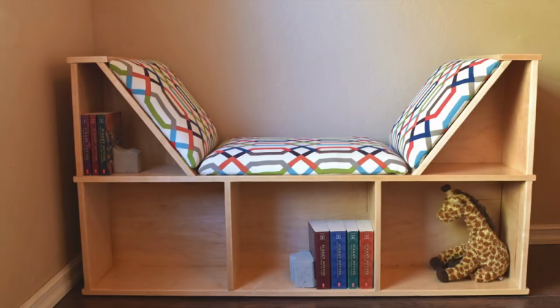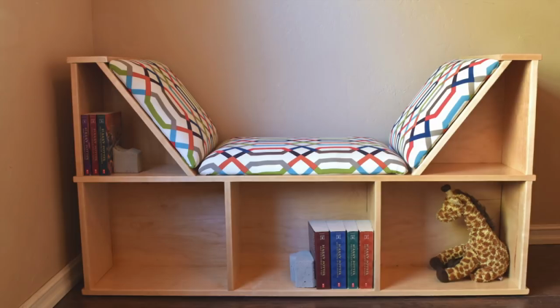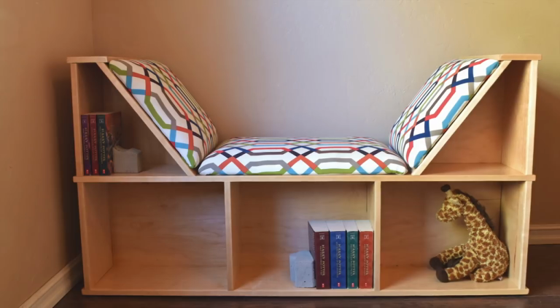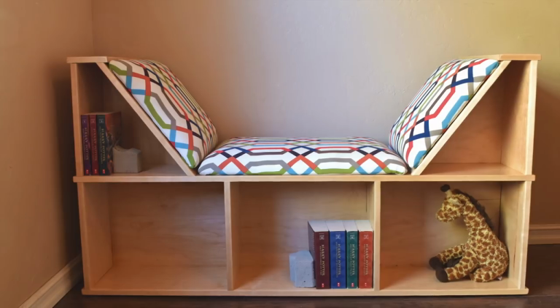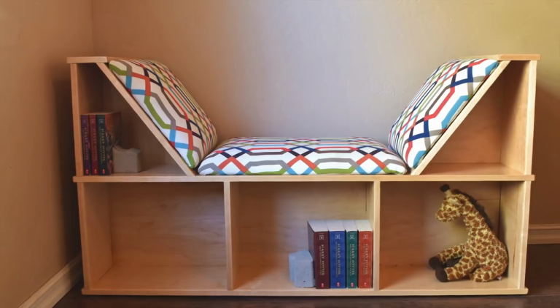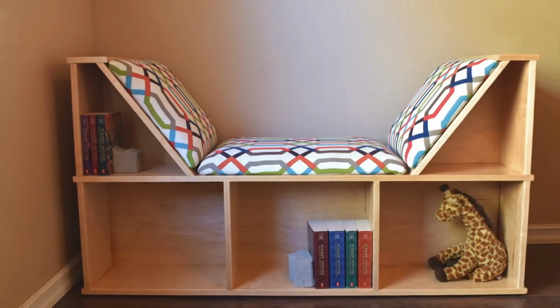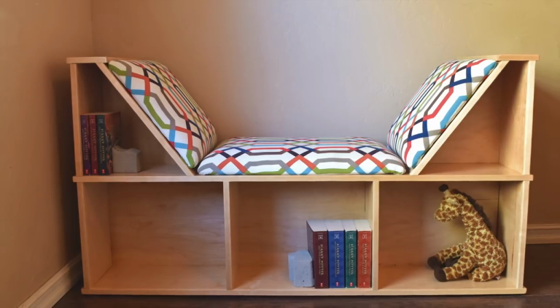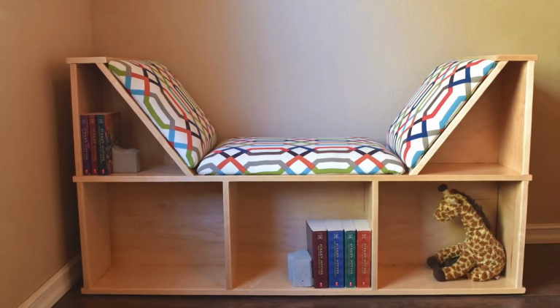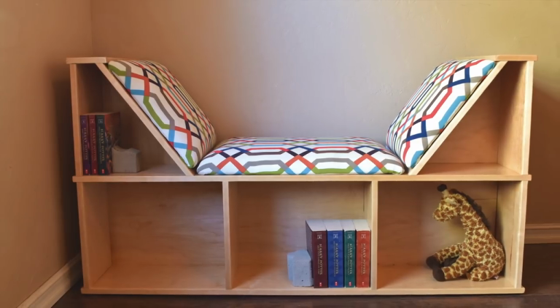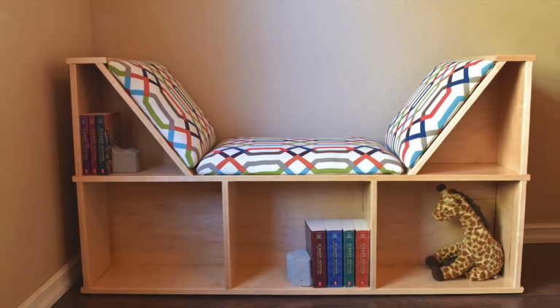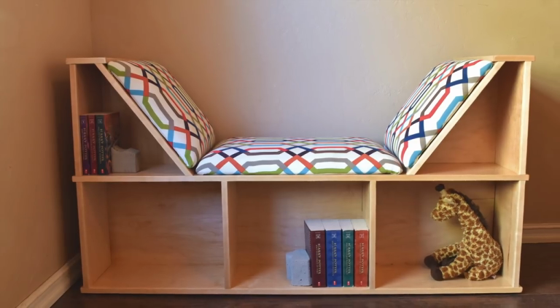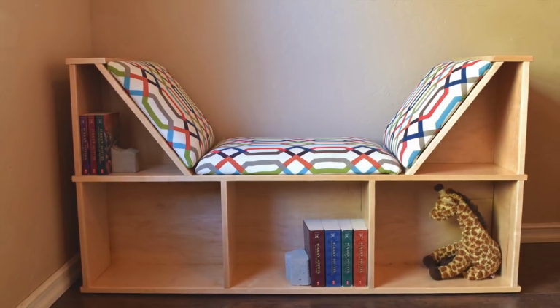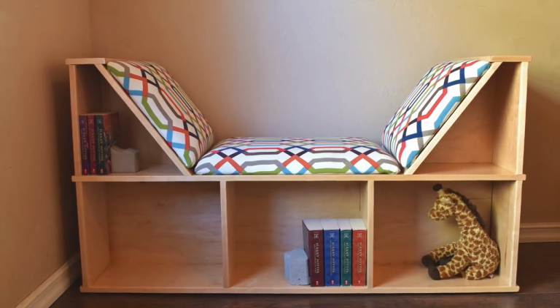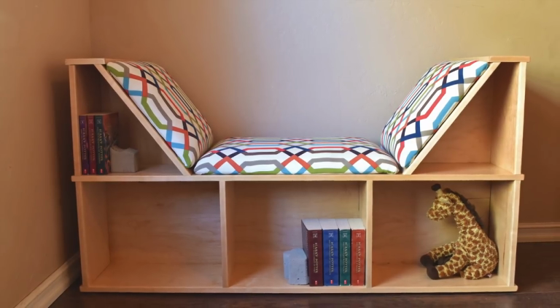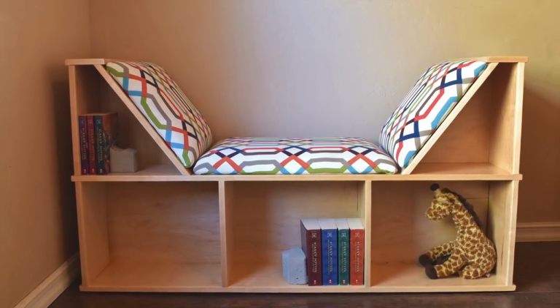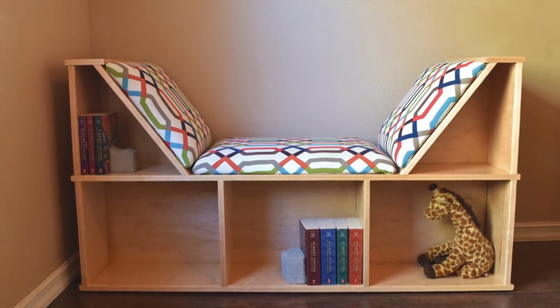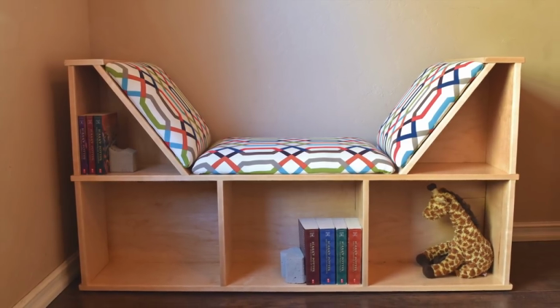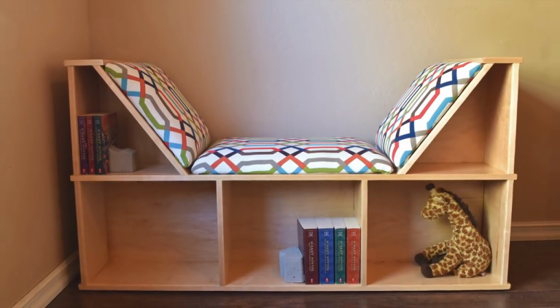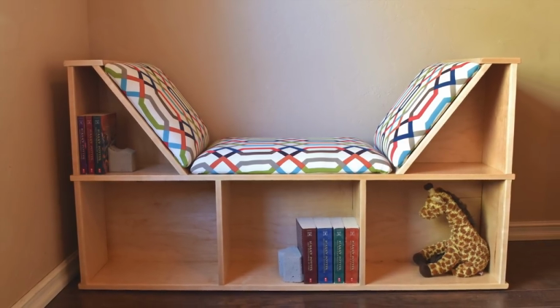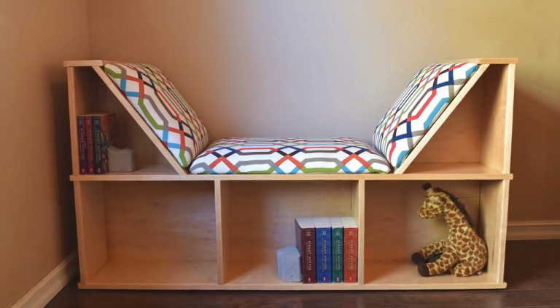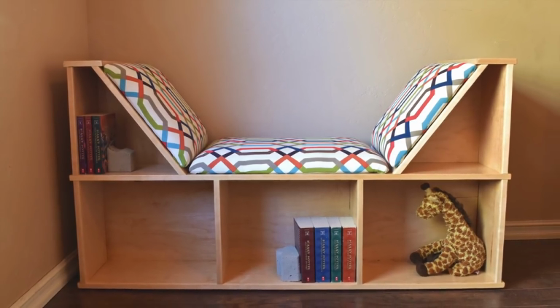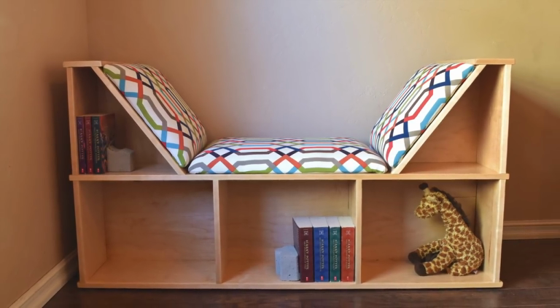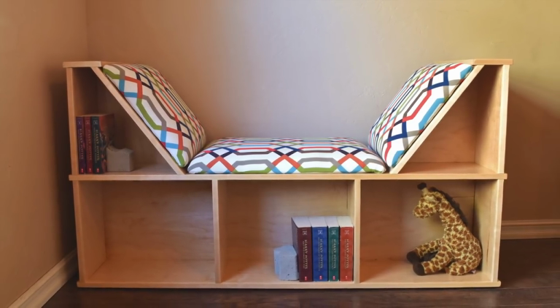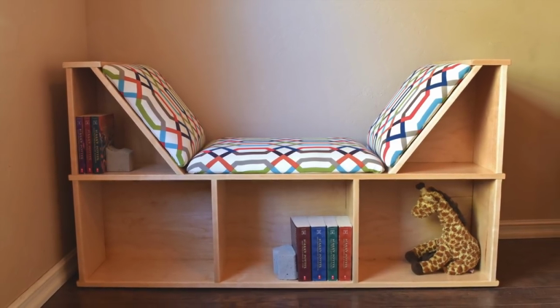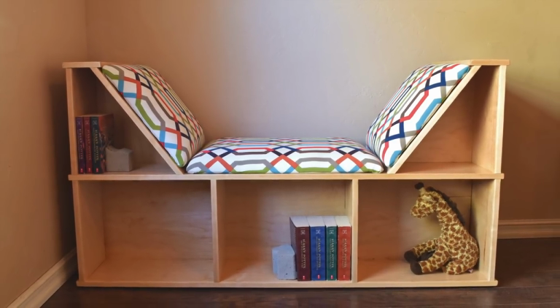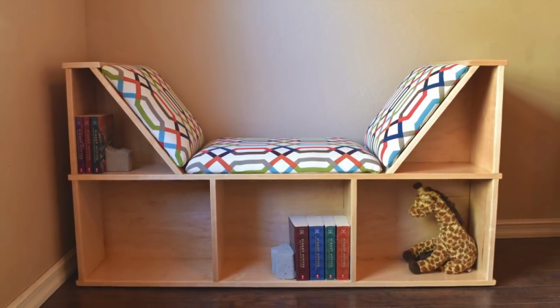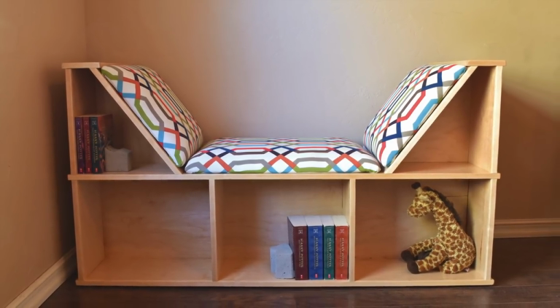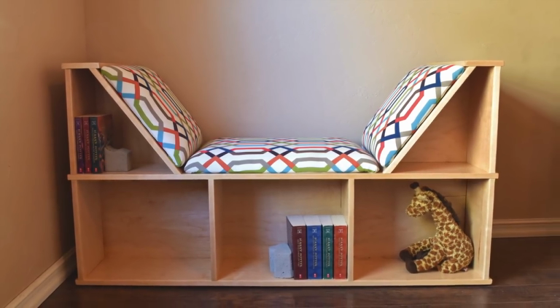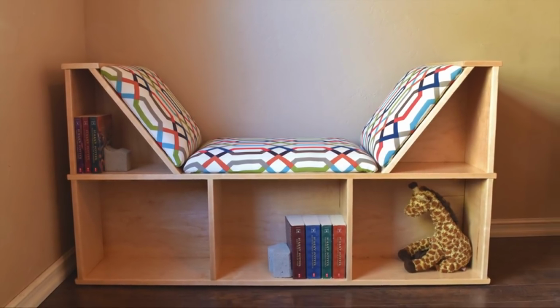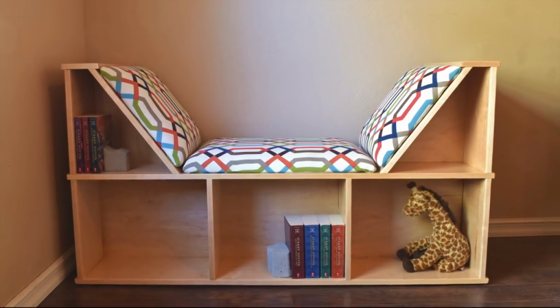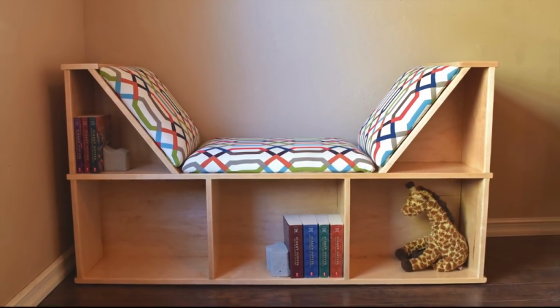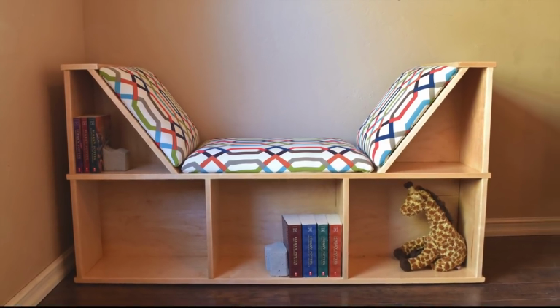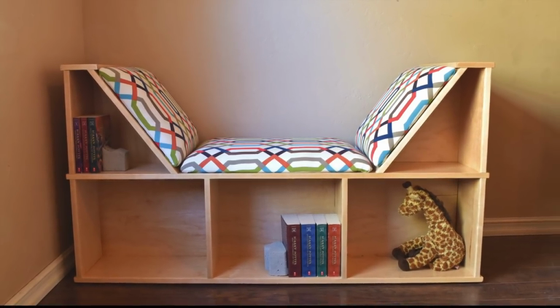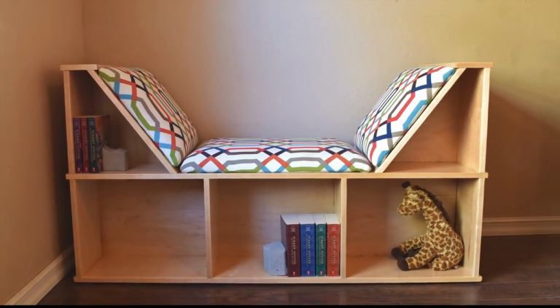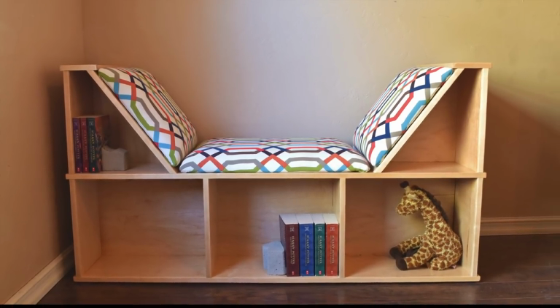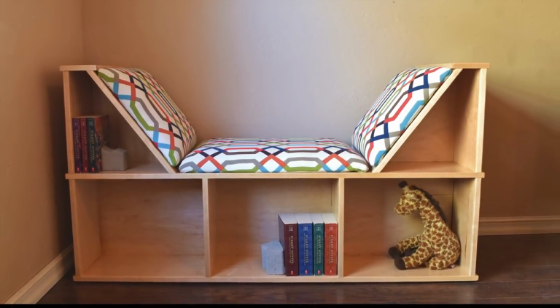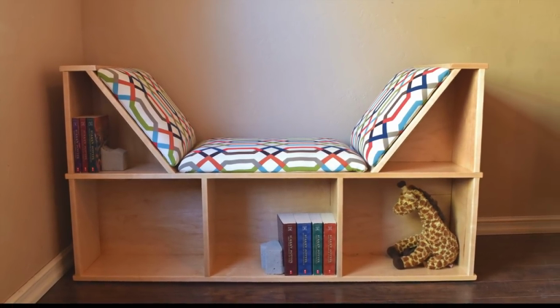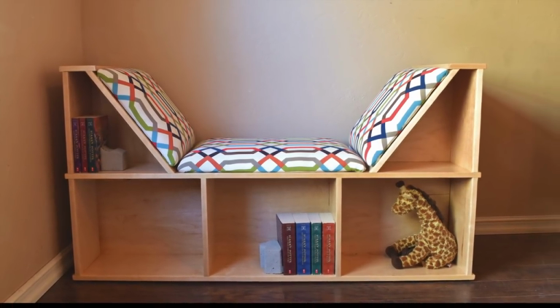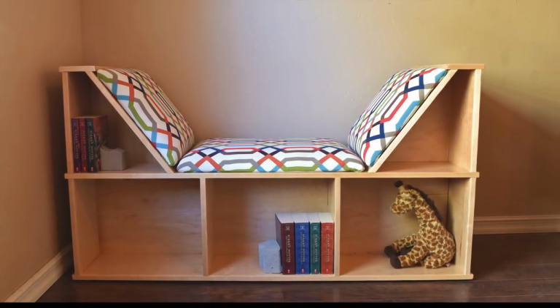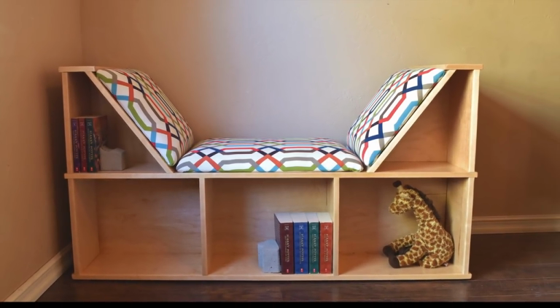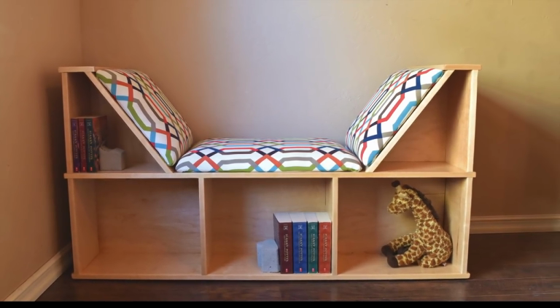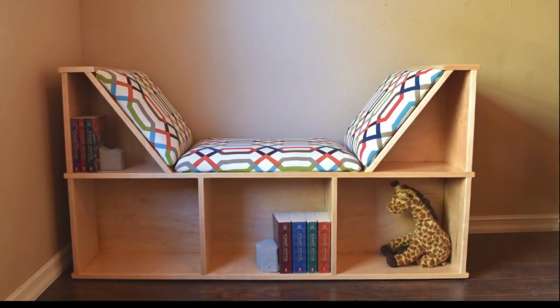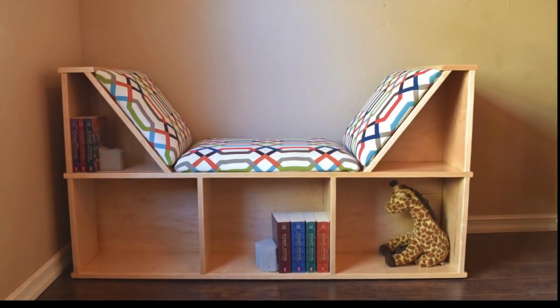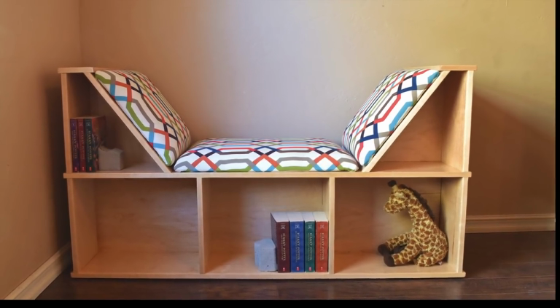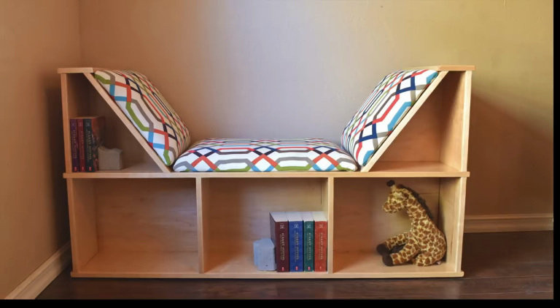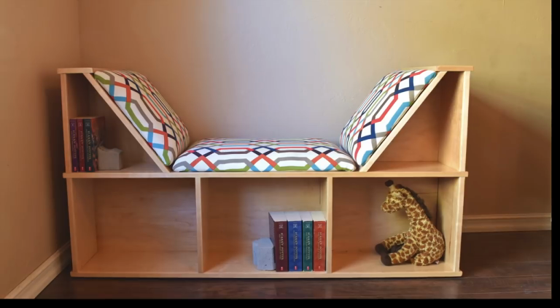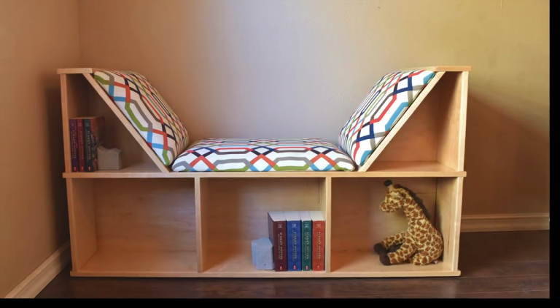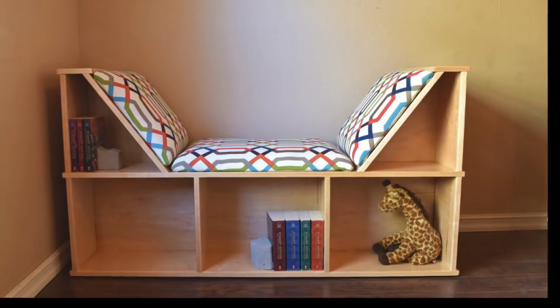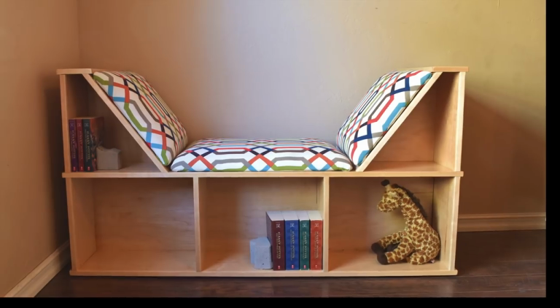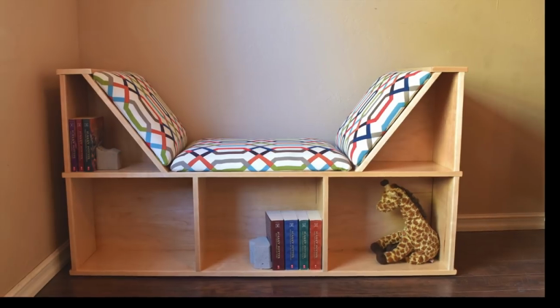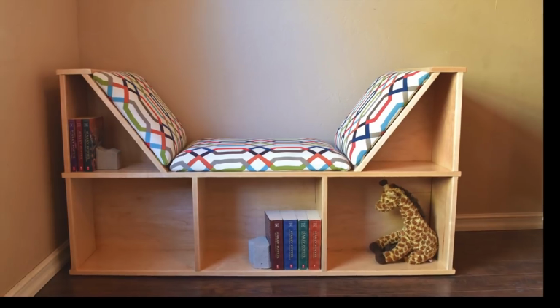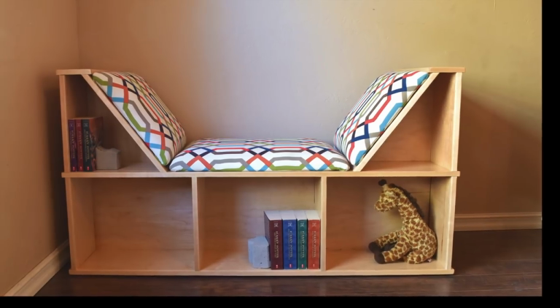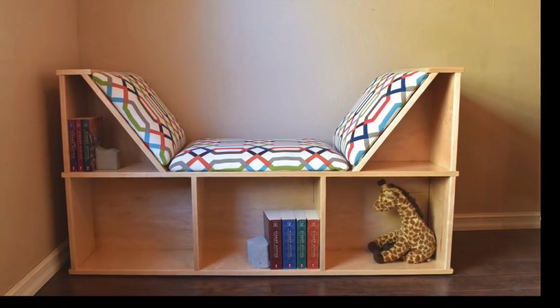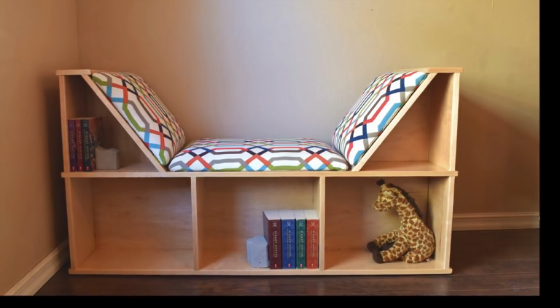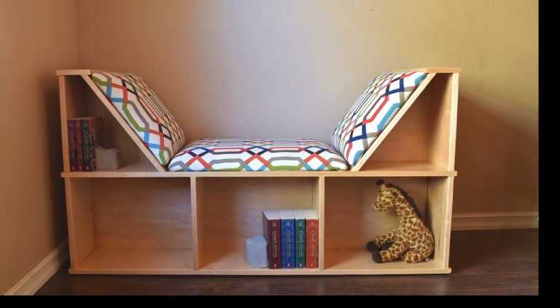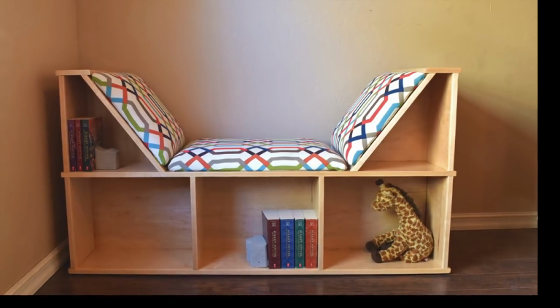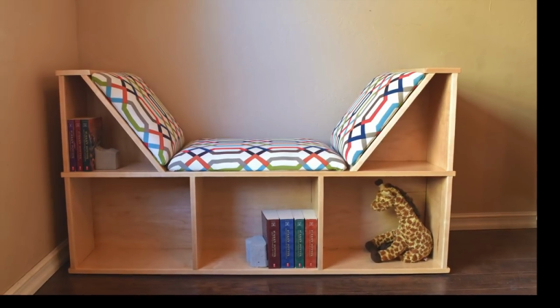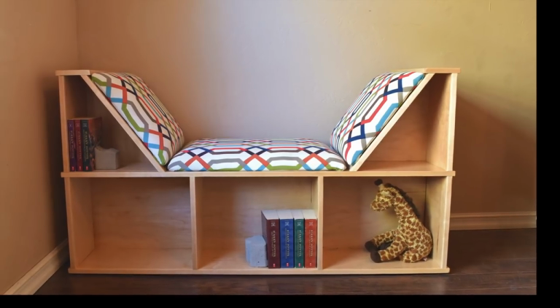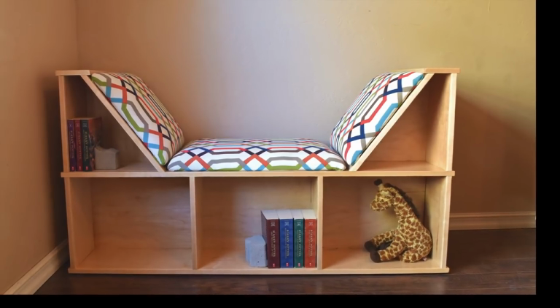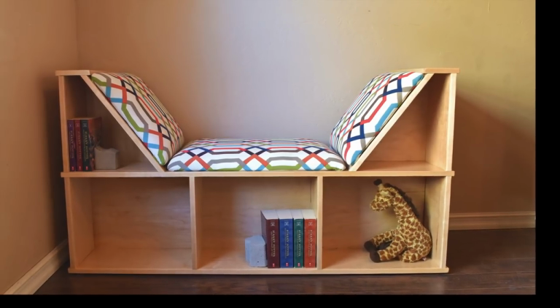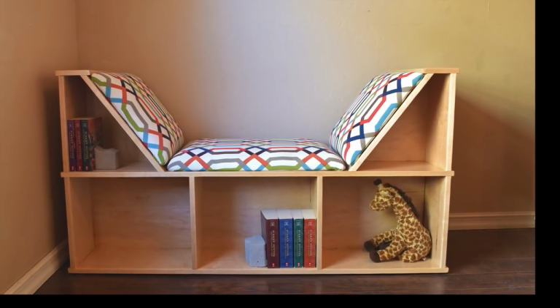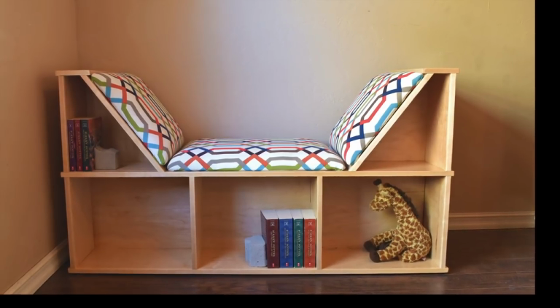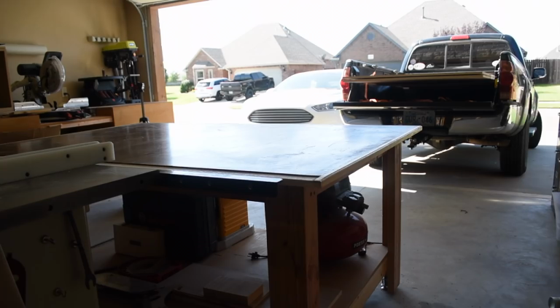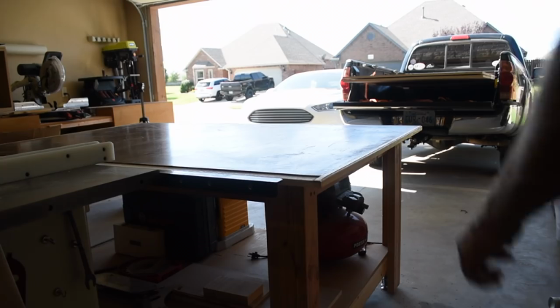Welcome back to Johnny Builds. Today I am building this reading nook bench with cushions and book storage. Let's get started.